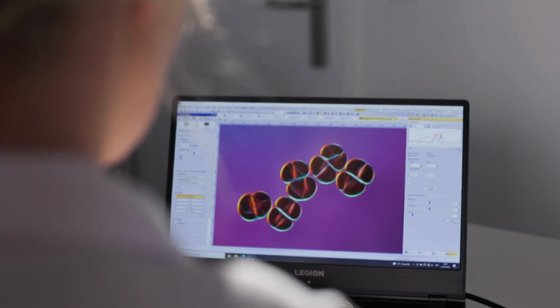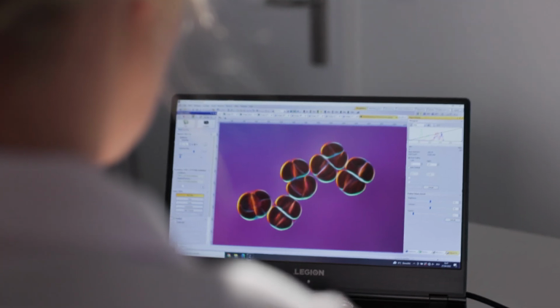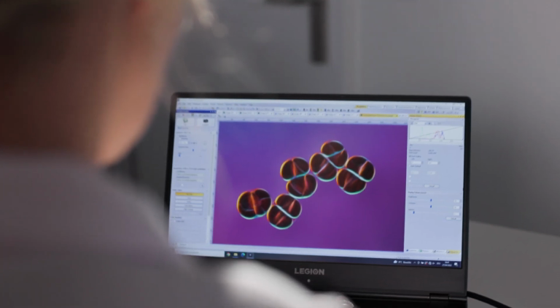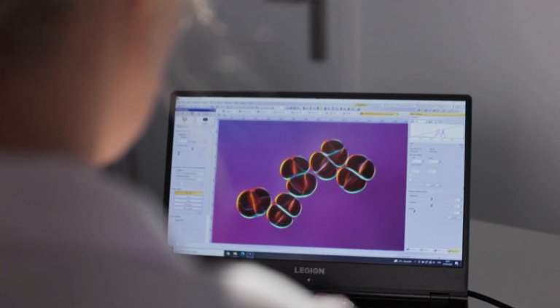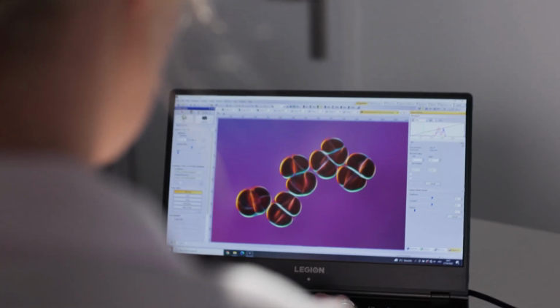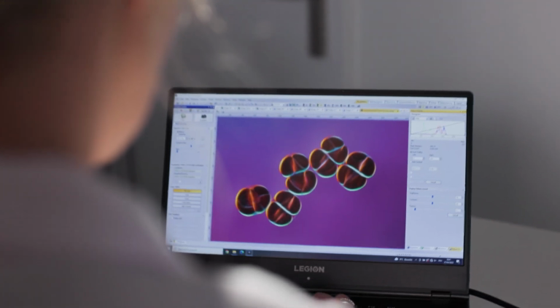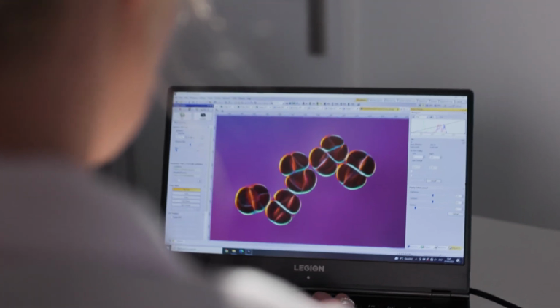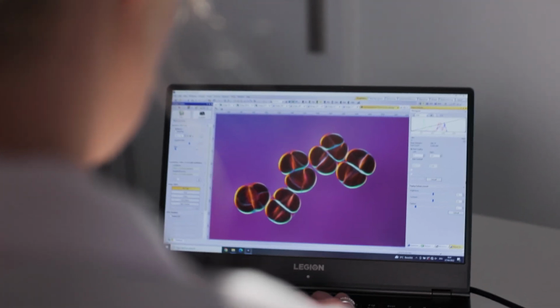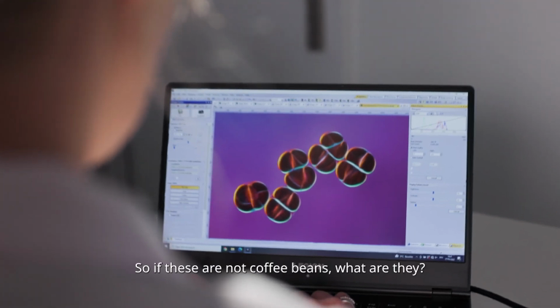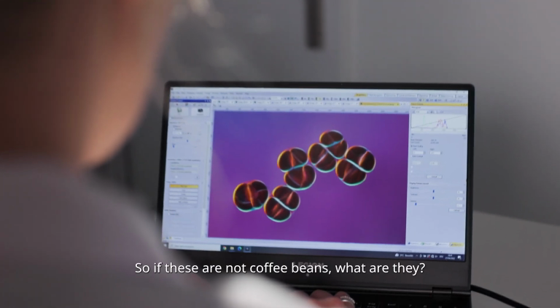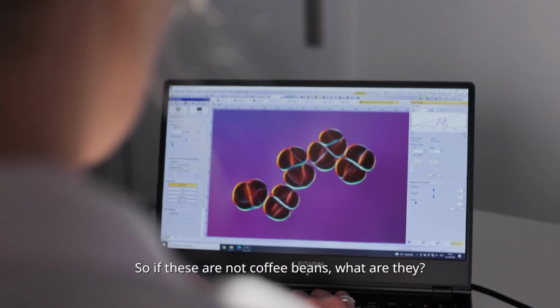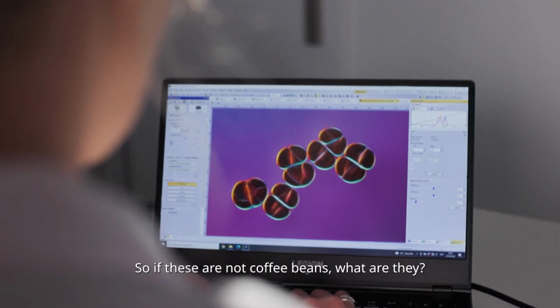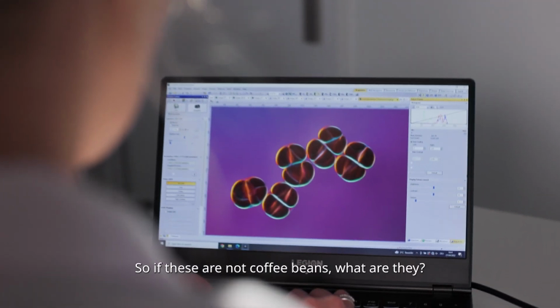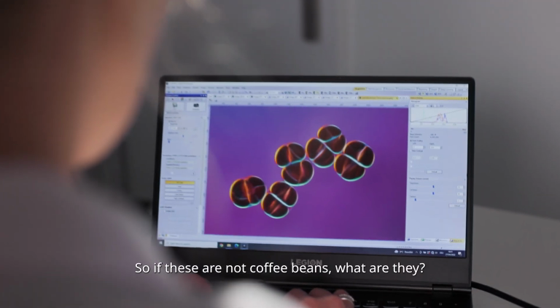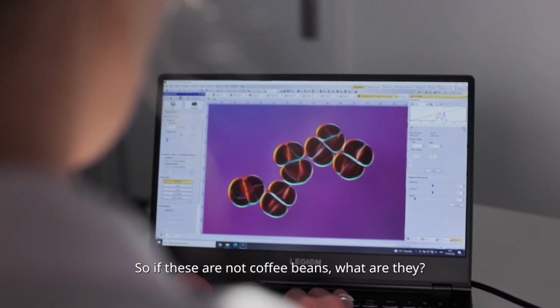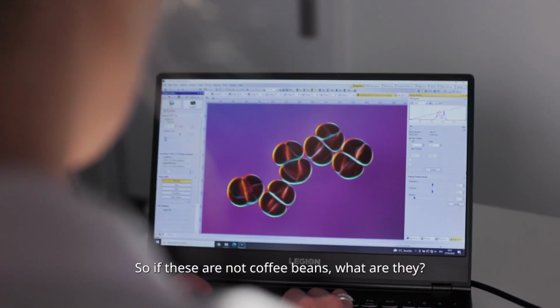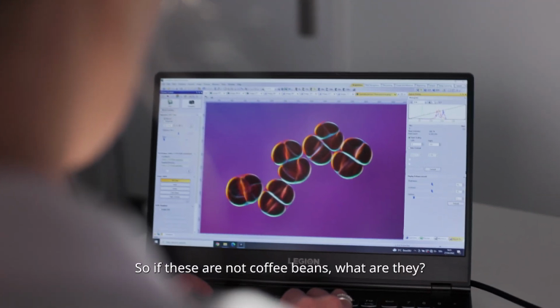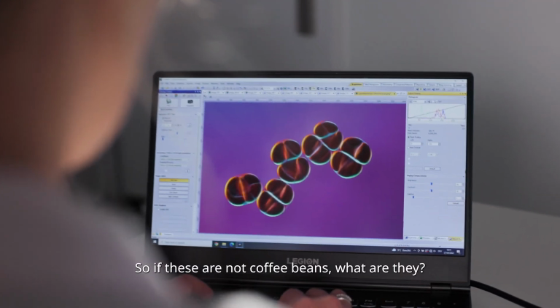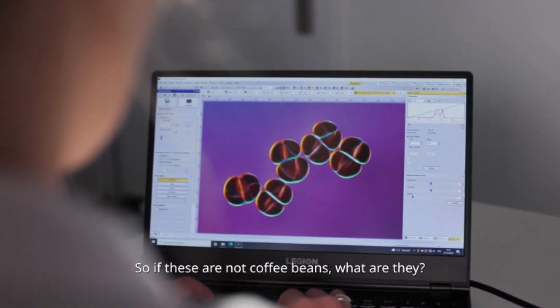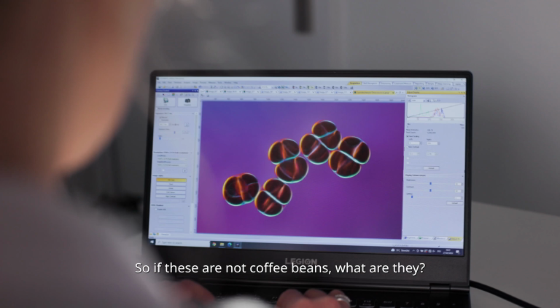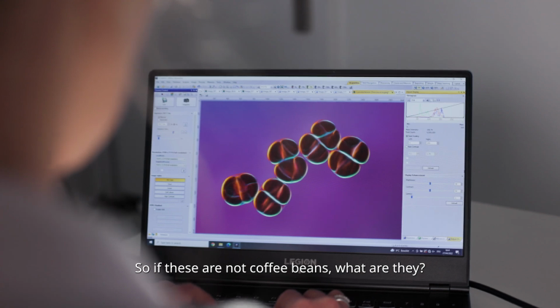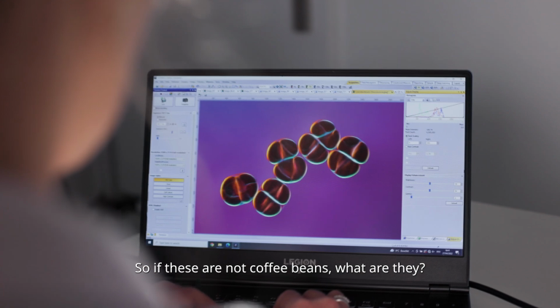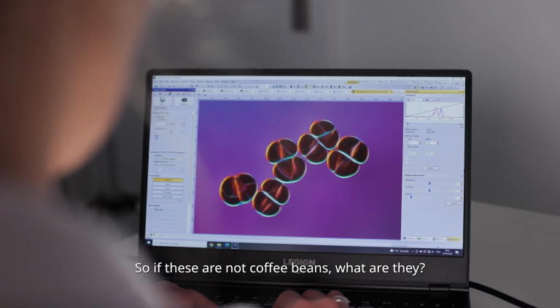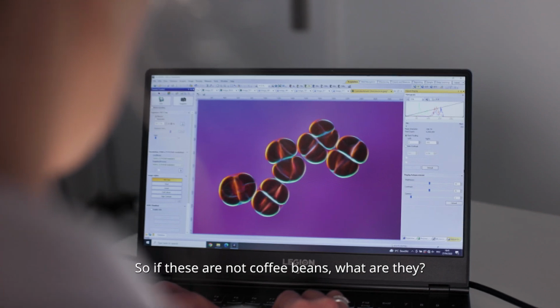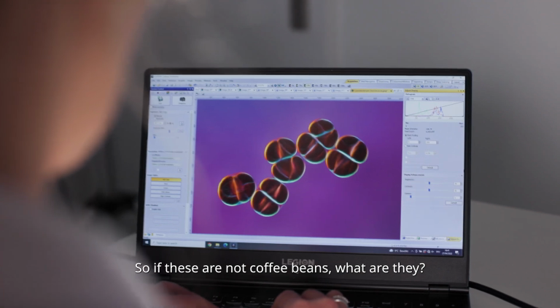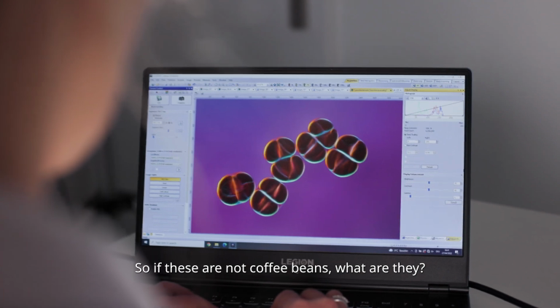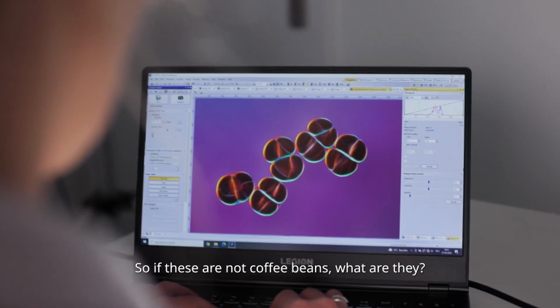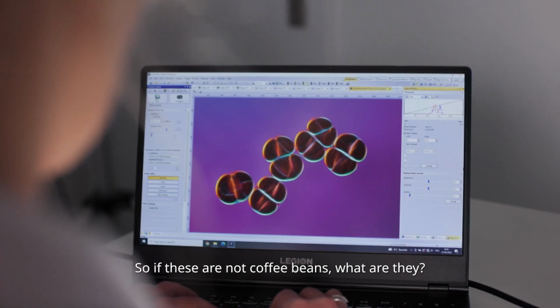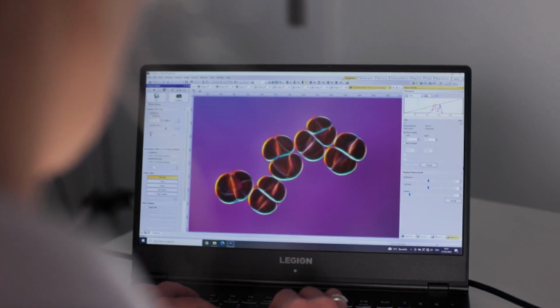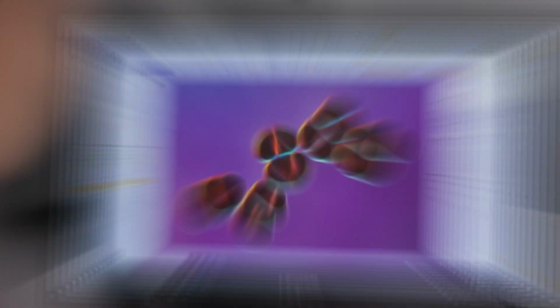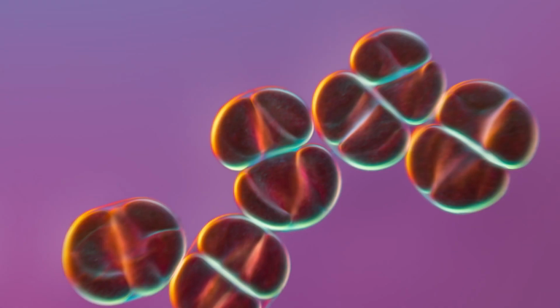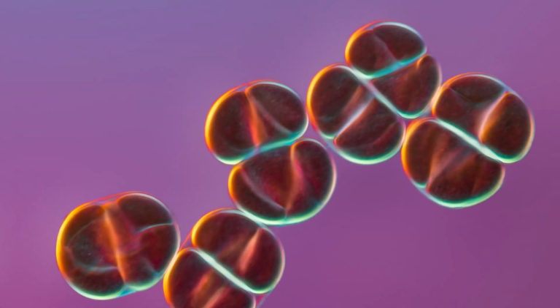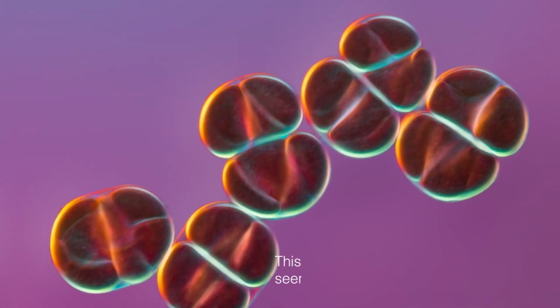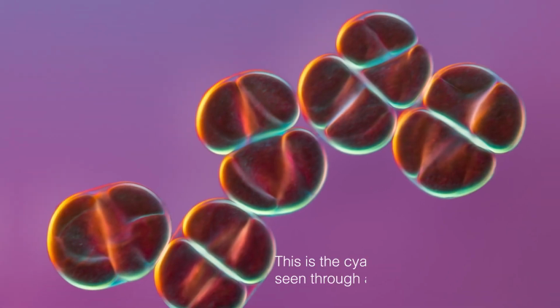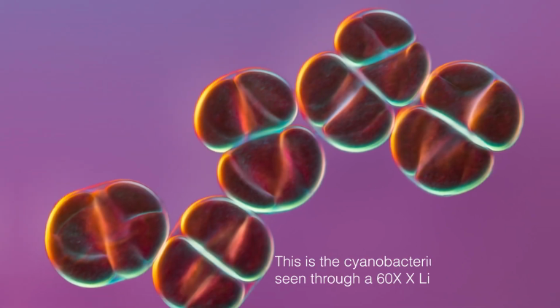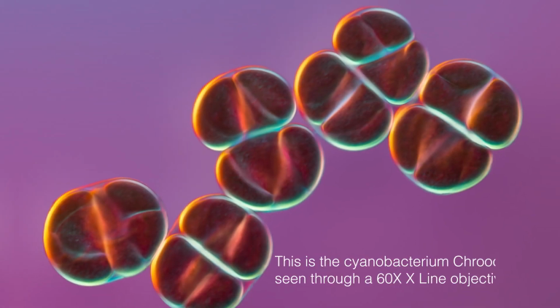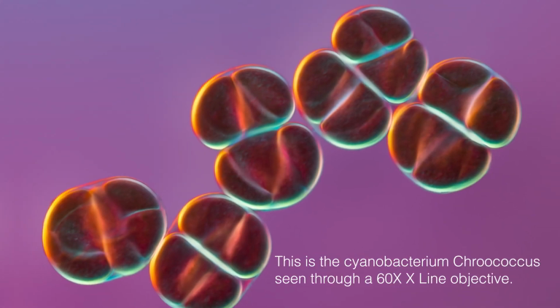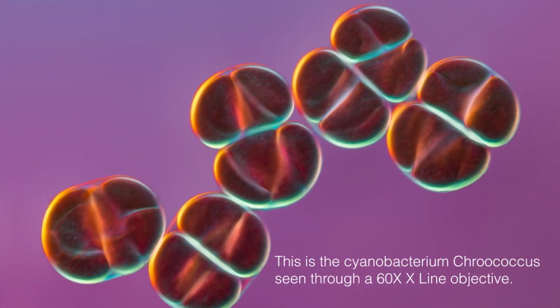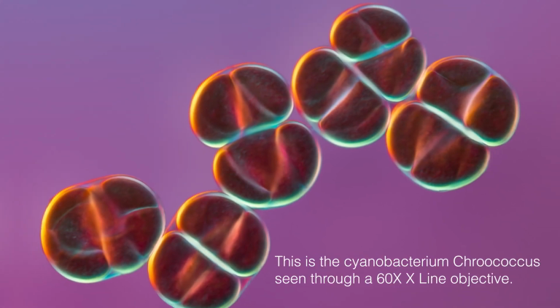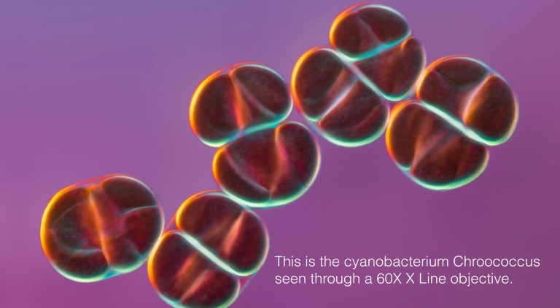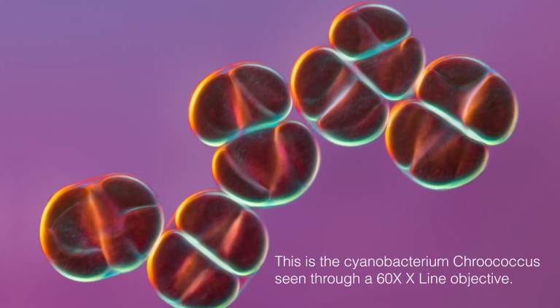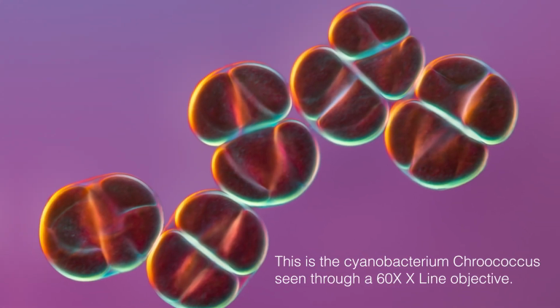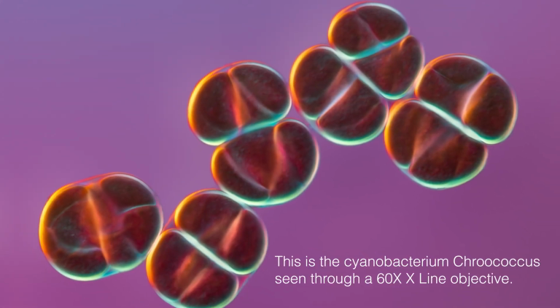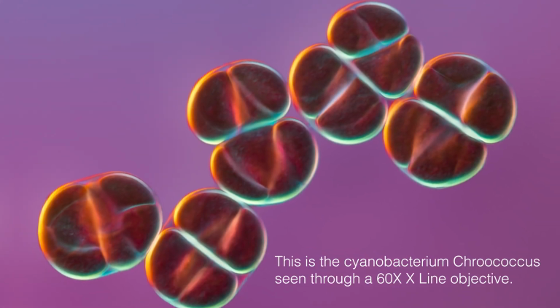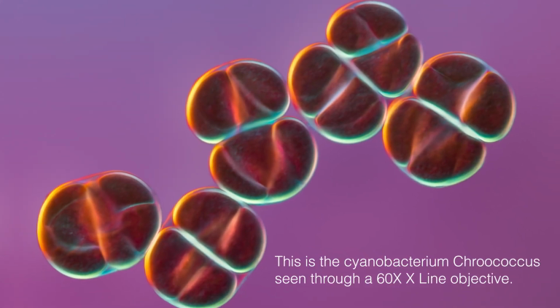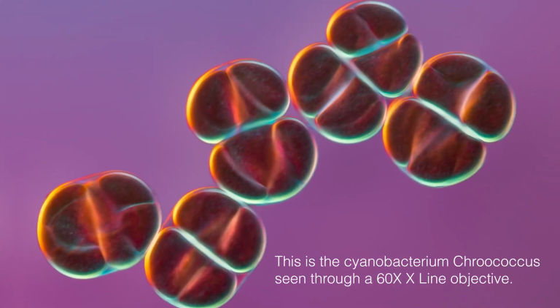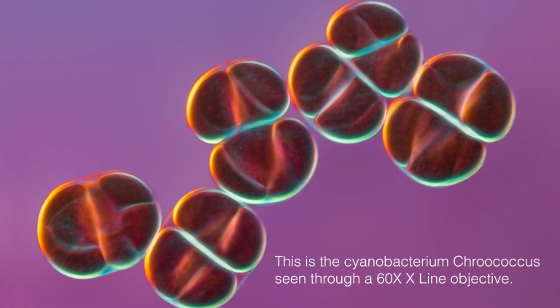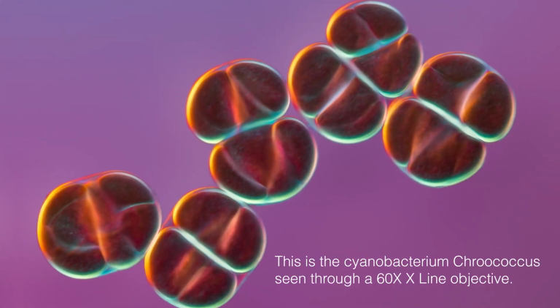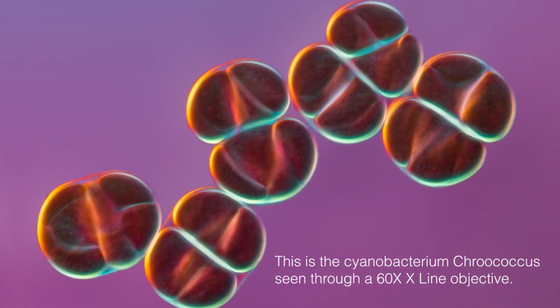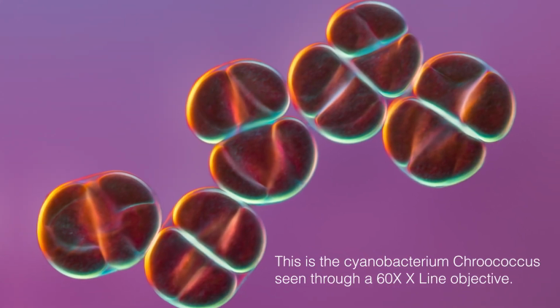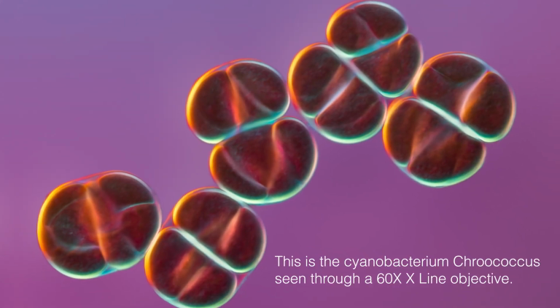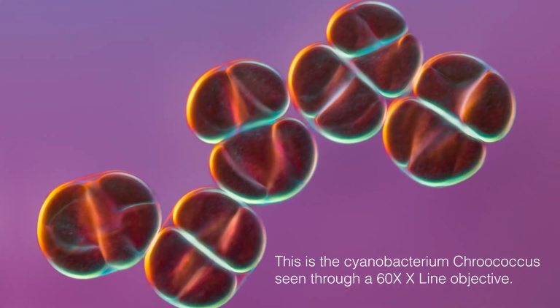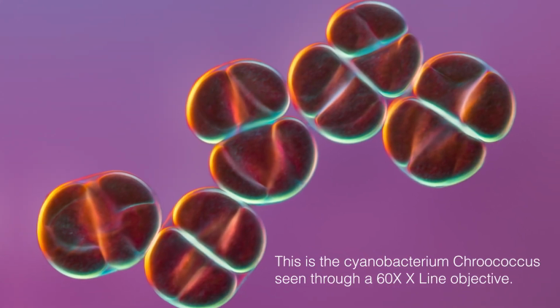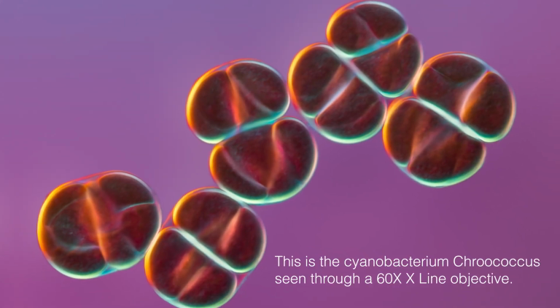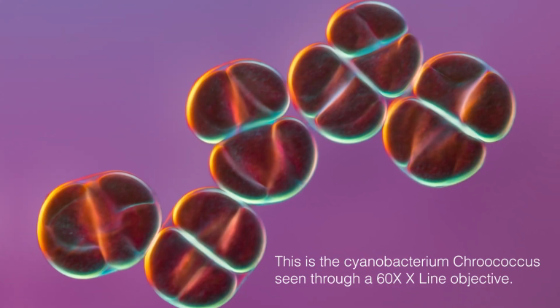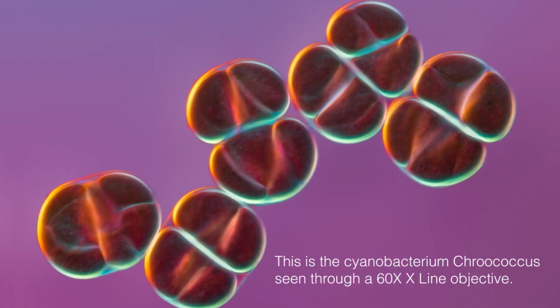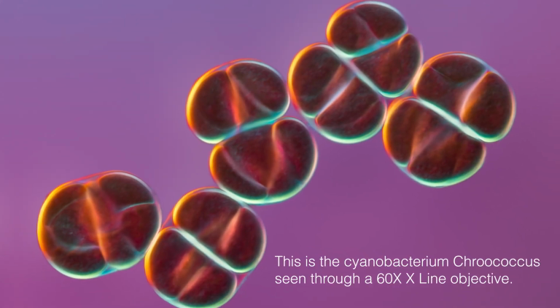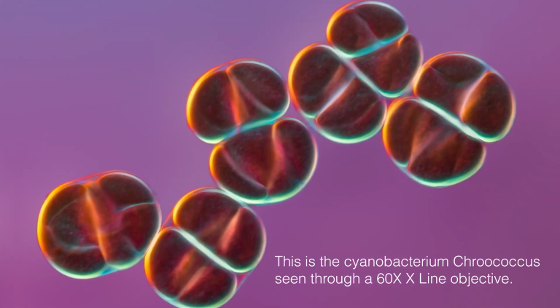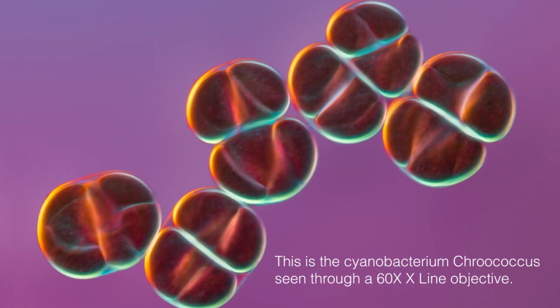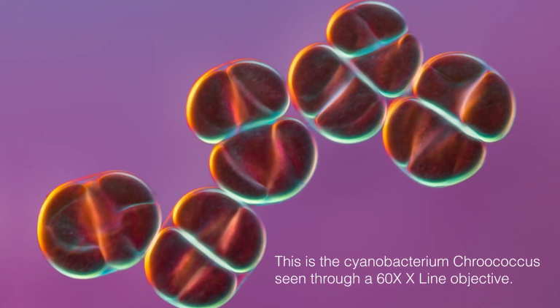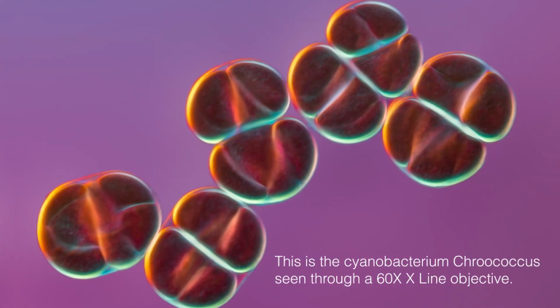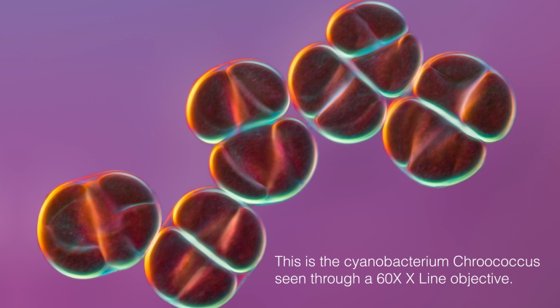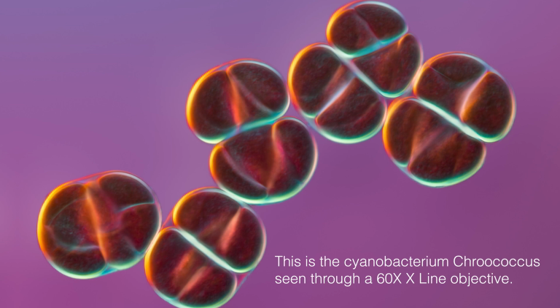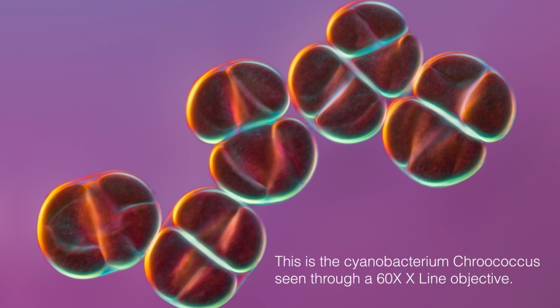So if these are not coffee beans, what are they? It's actually a cyanobacterium Chroococcus seen through the 60X X-Line Objective.